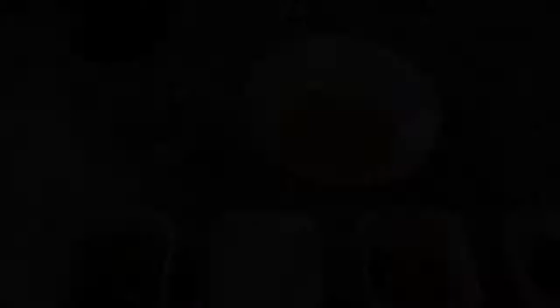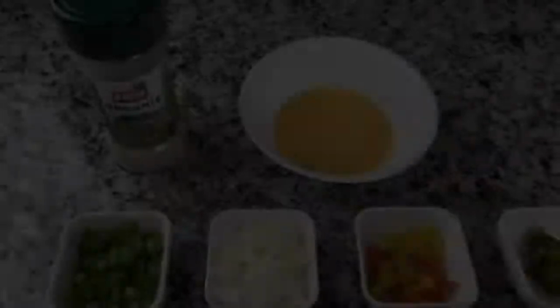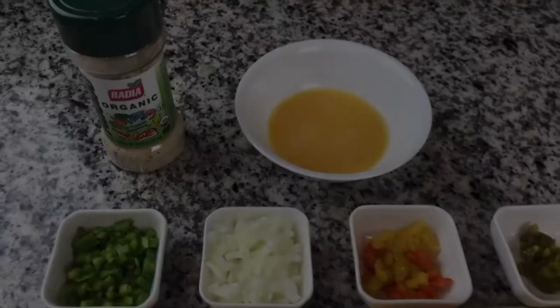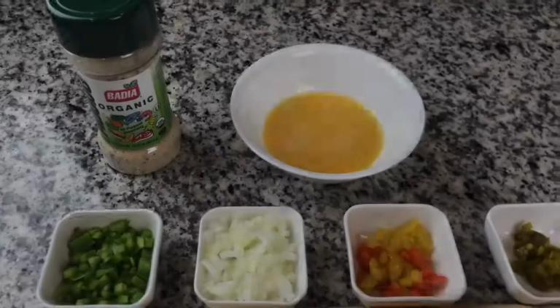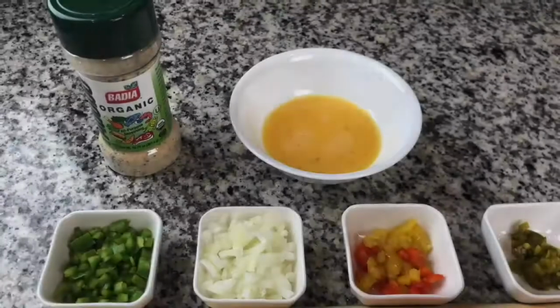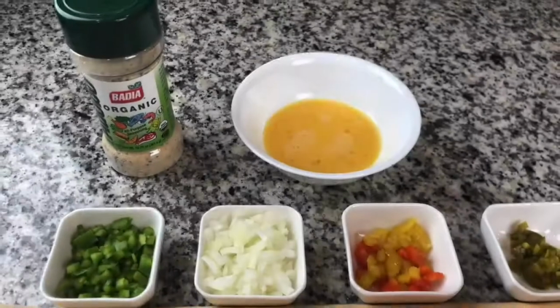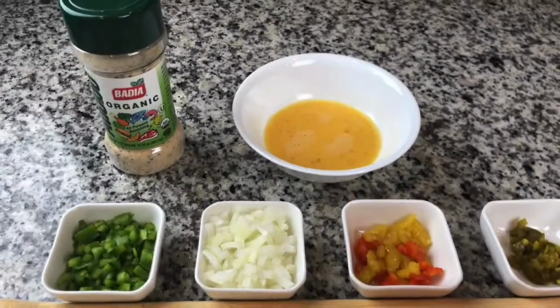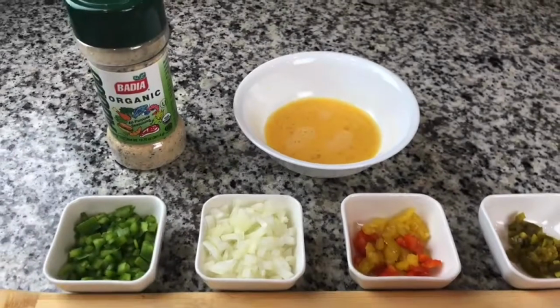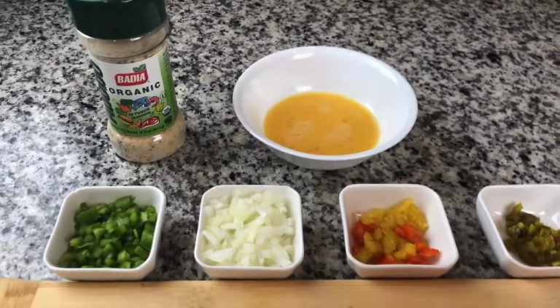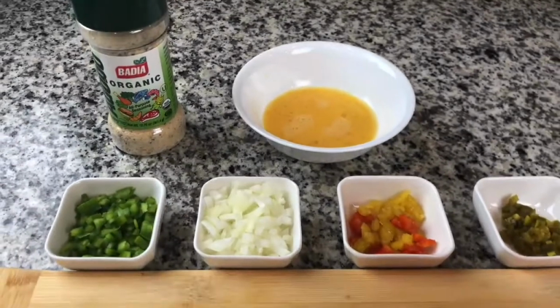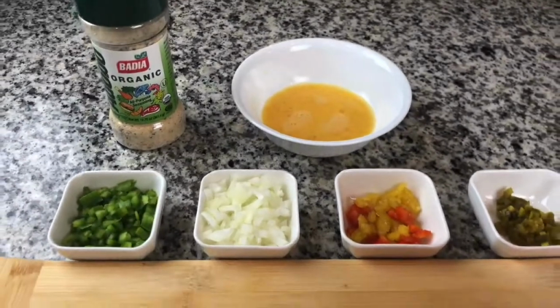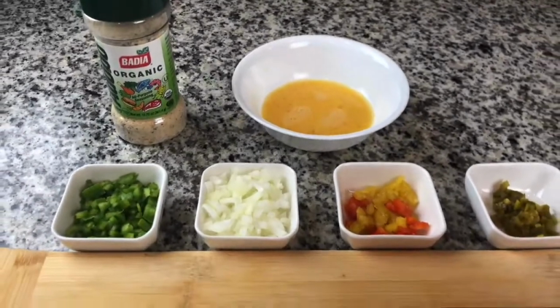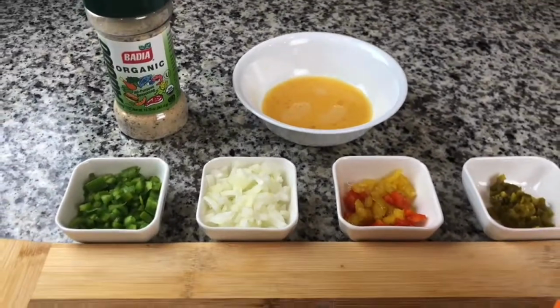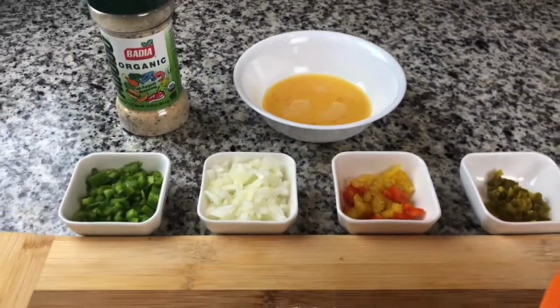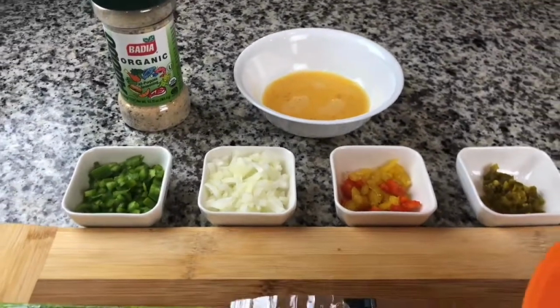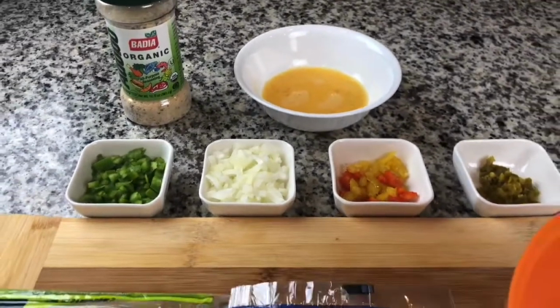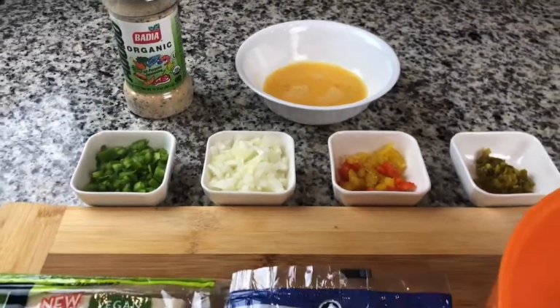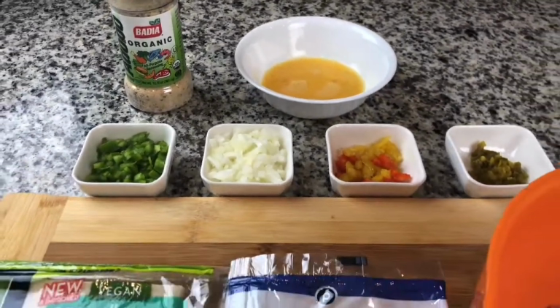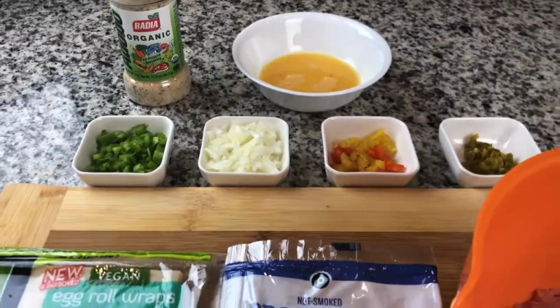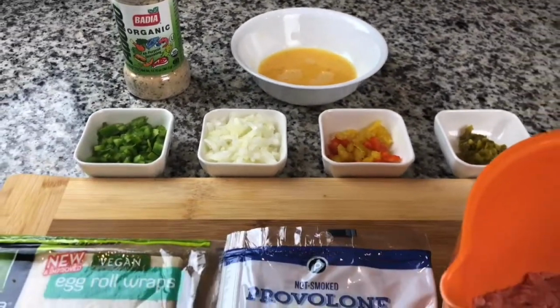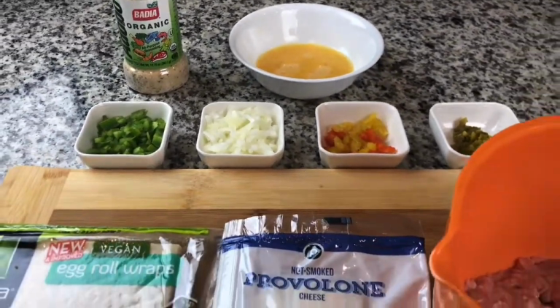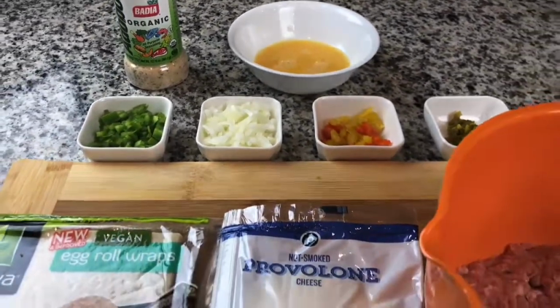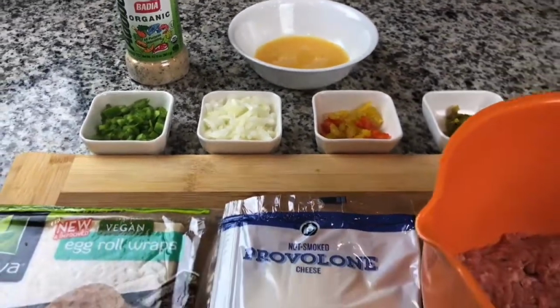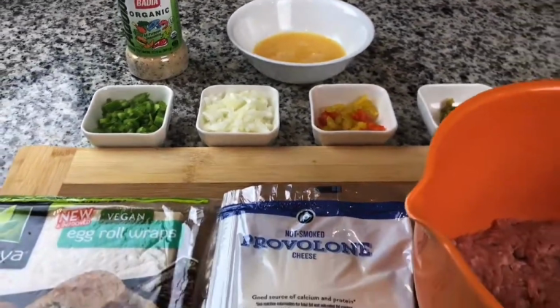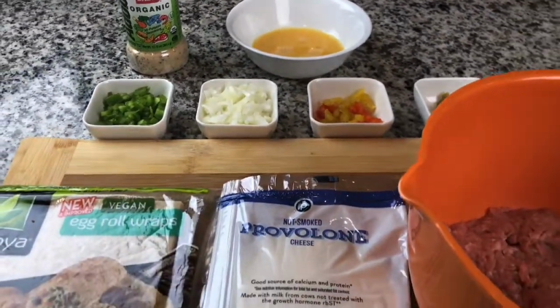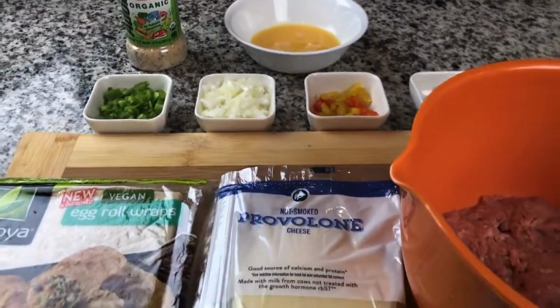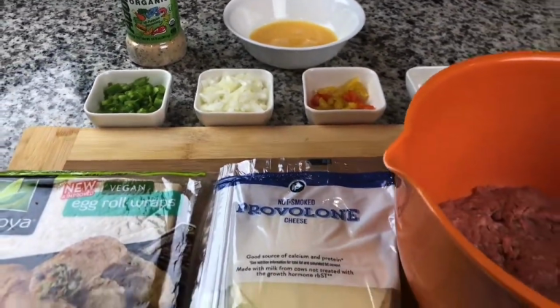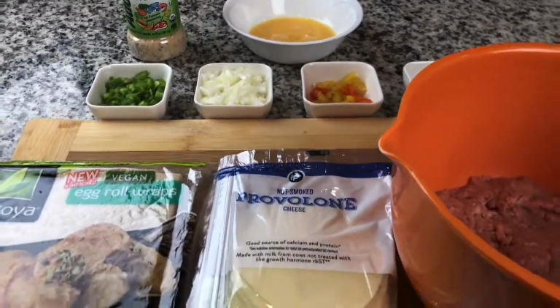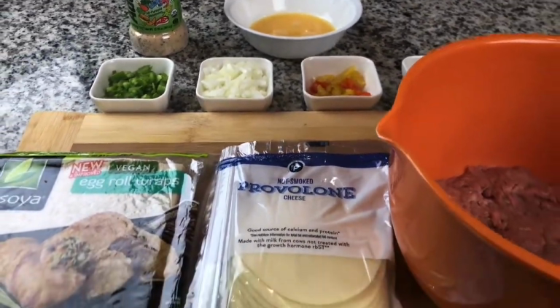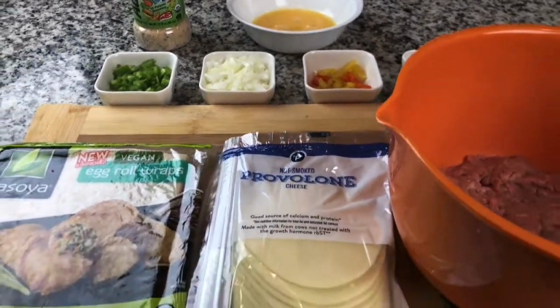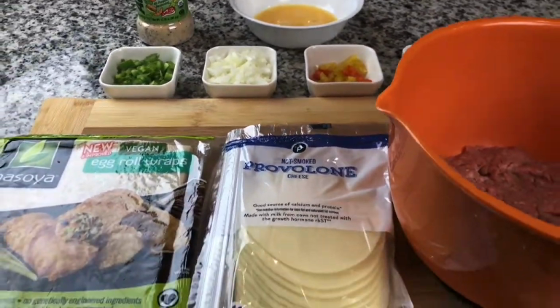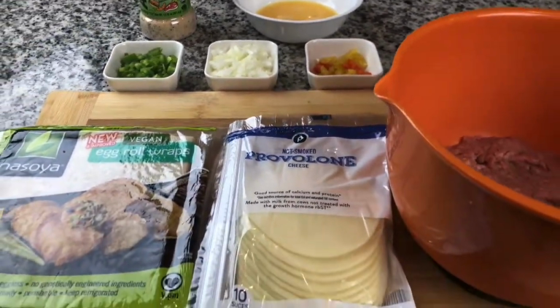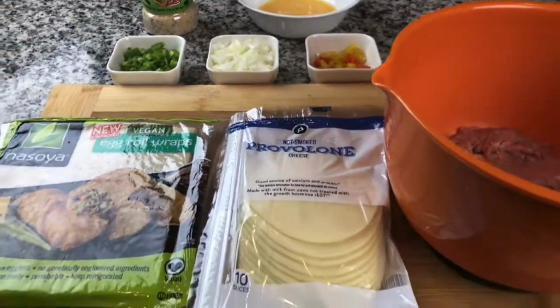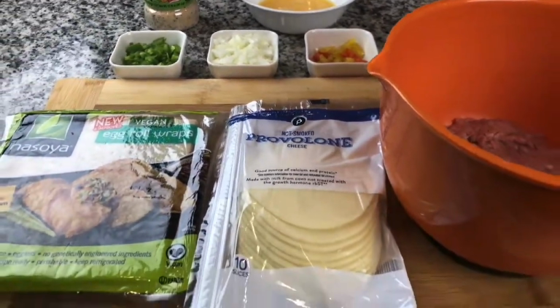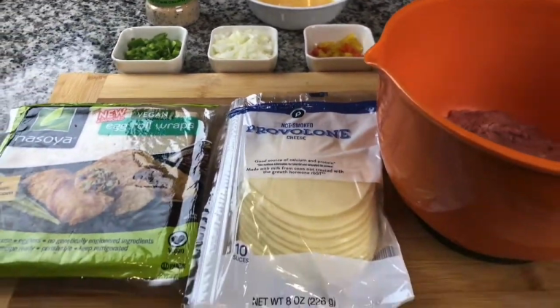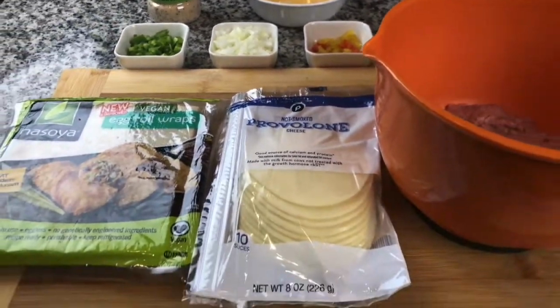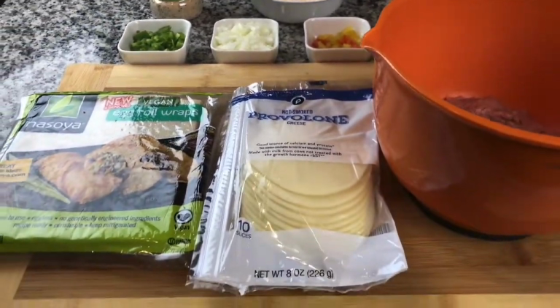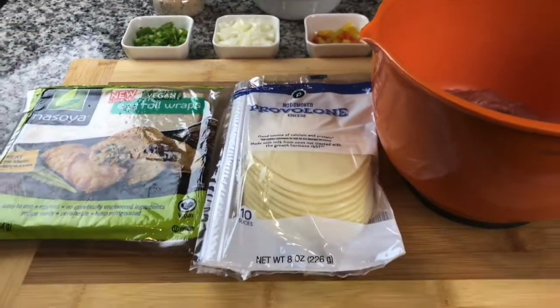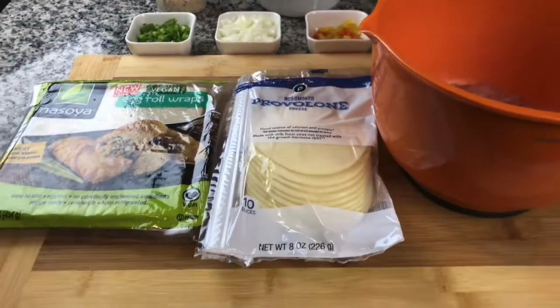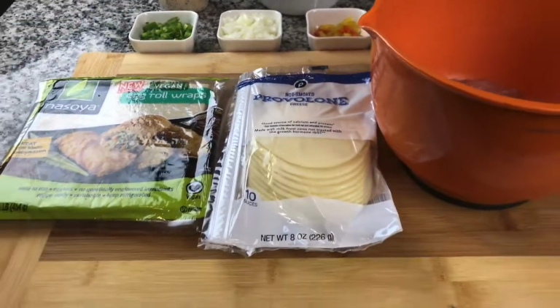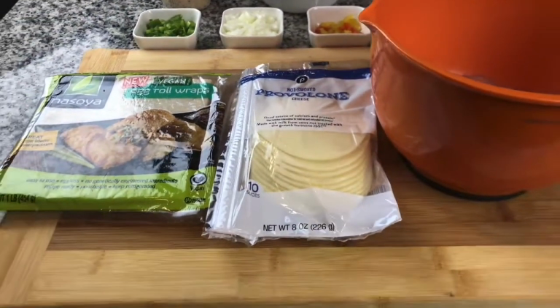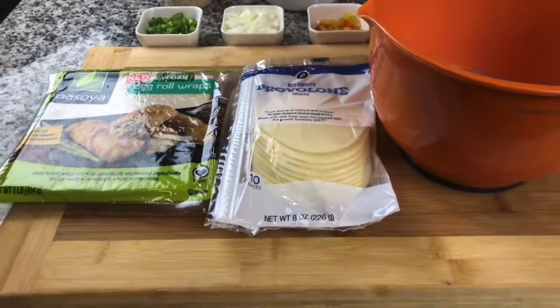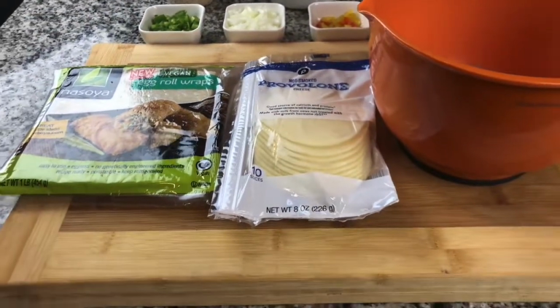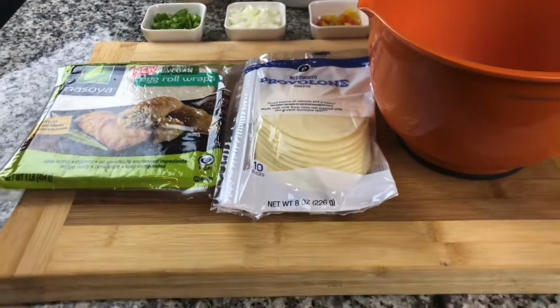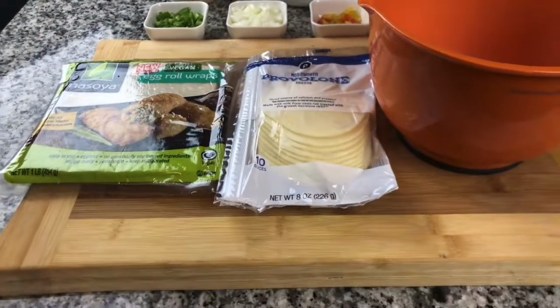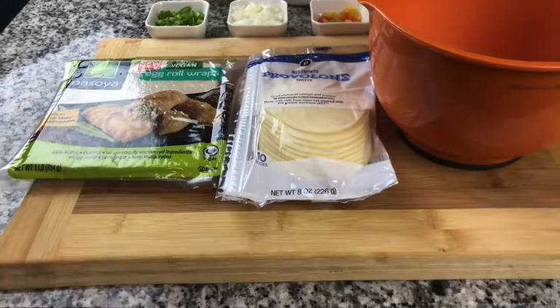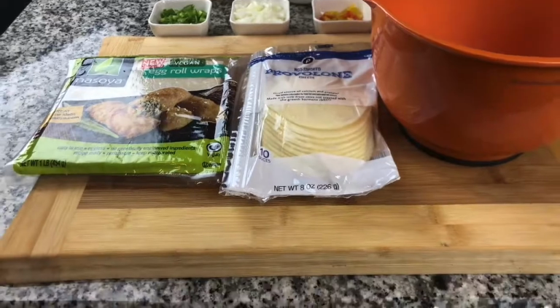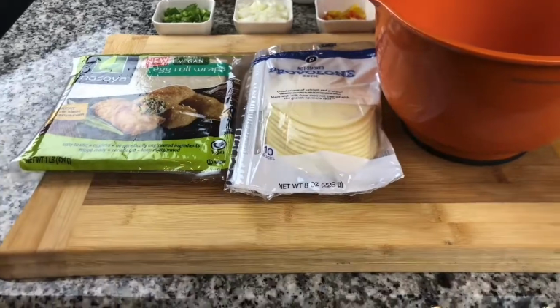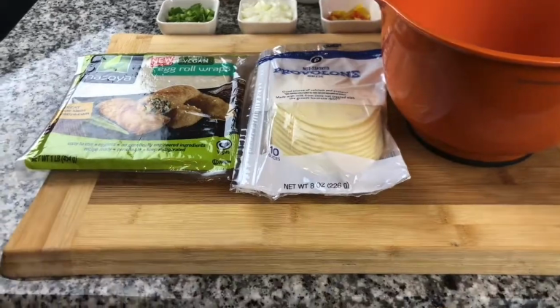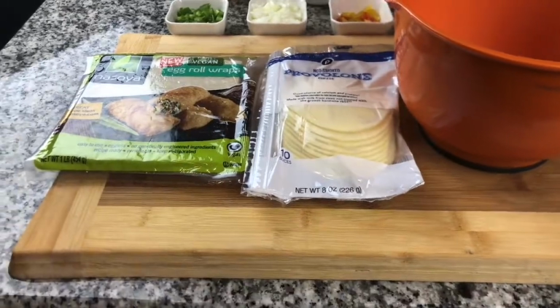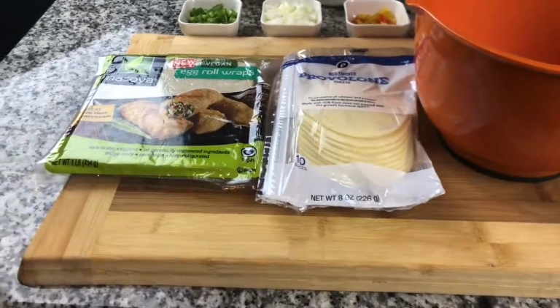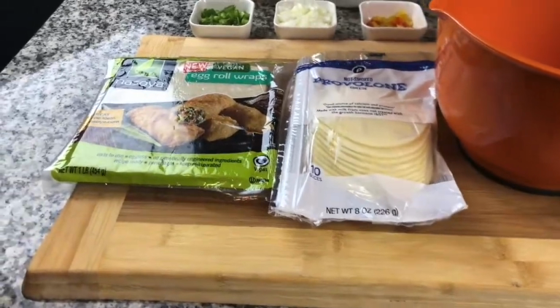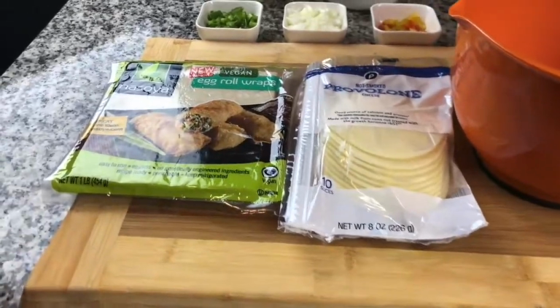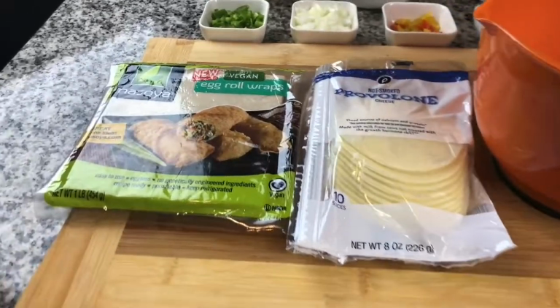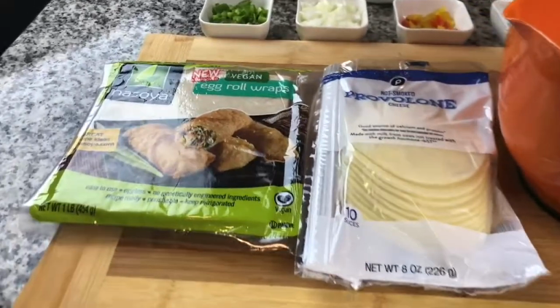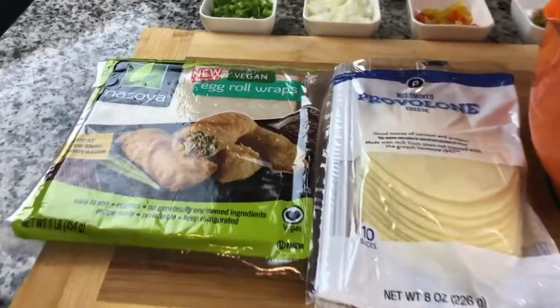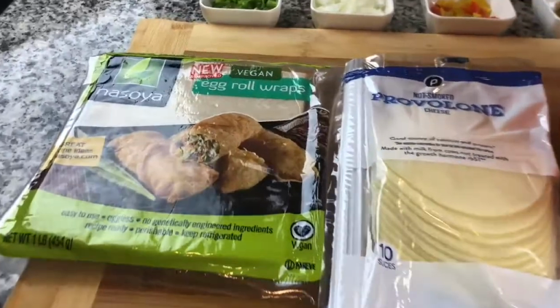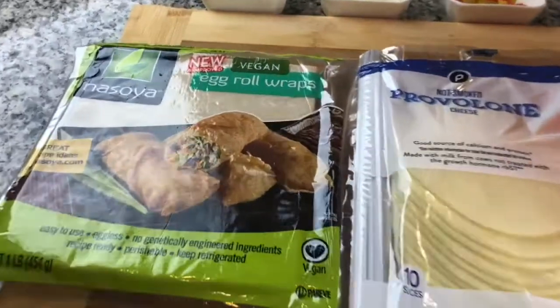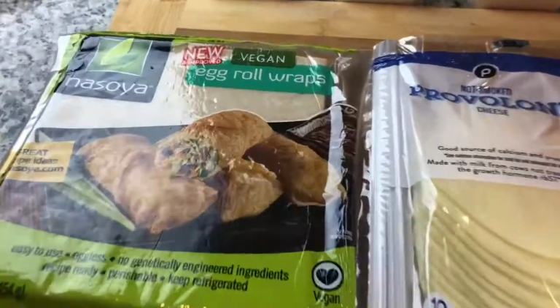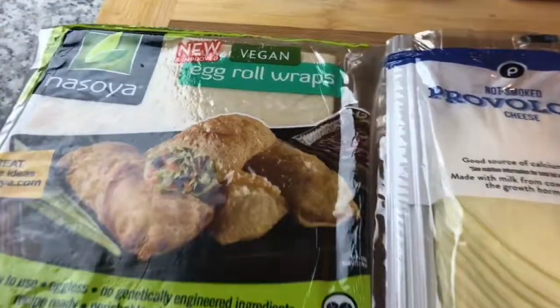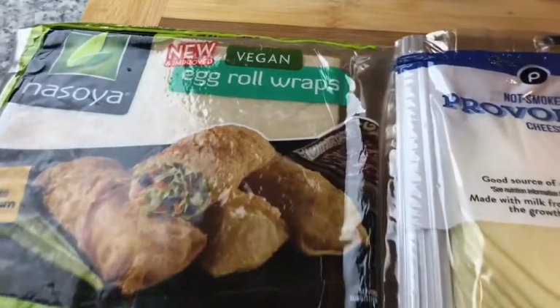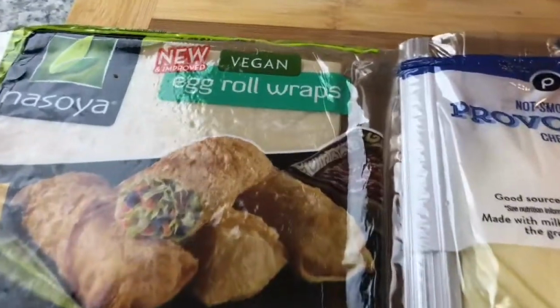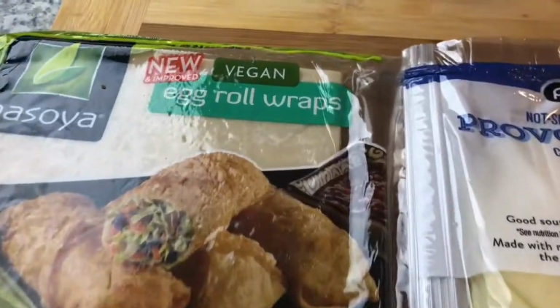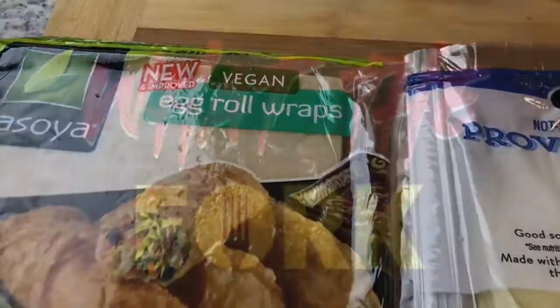Want to know how to make ground turkey cheesesteak egg rolls? Give me a couple minutes and I'm going to show you. It's appetizer time on this episode of What the Fort.